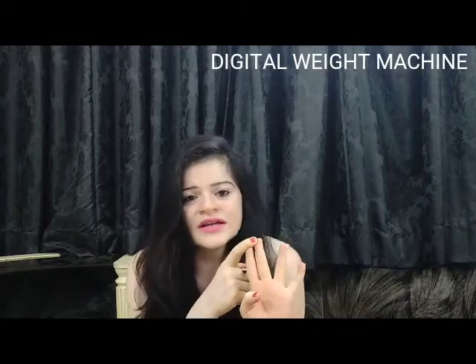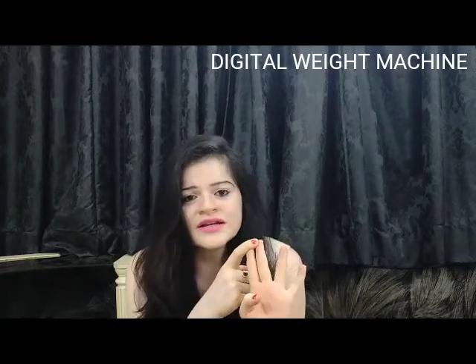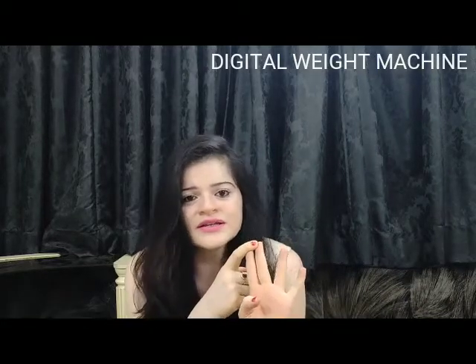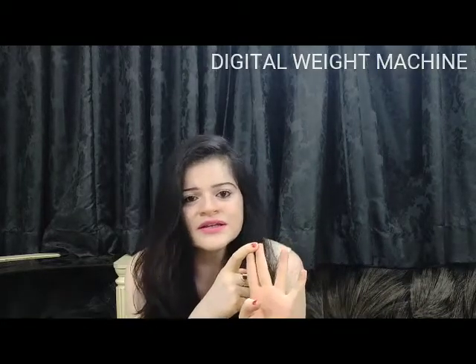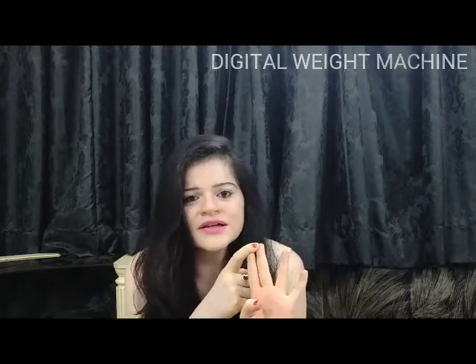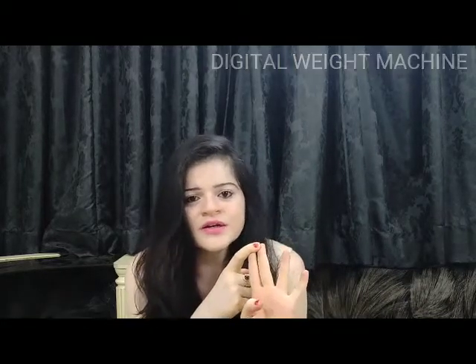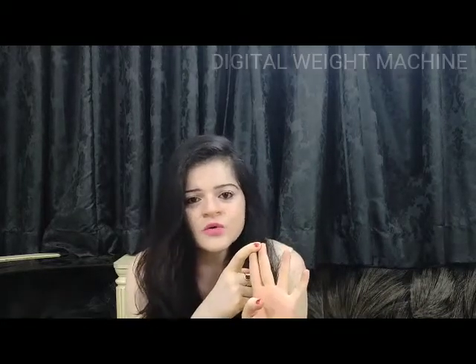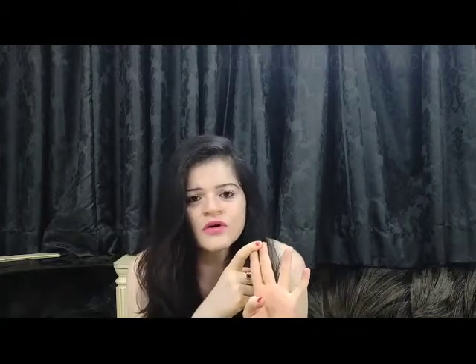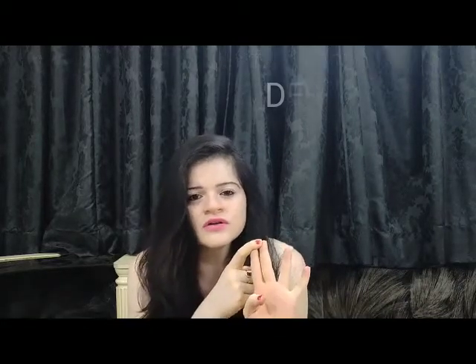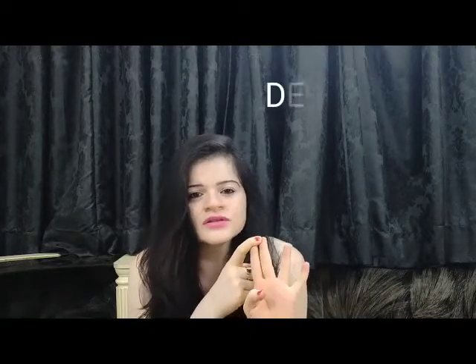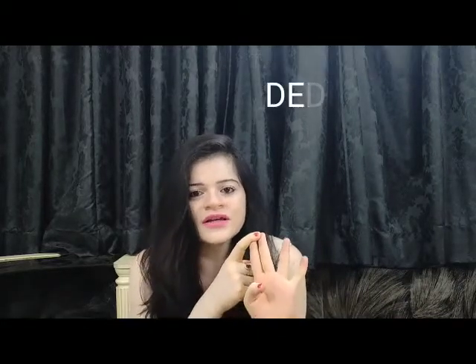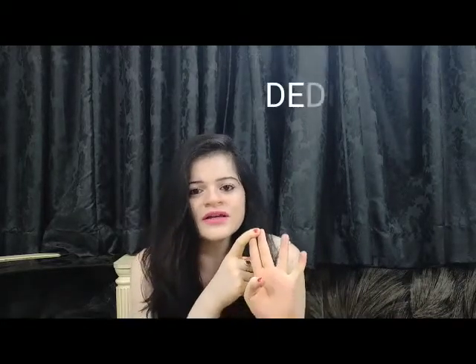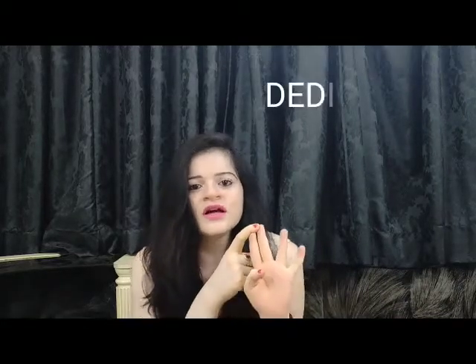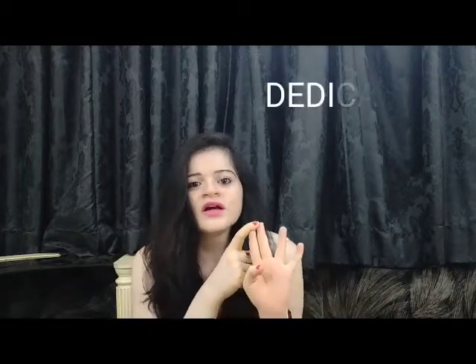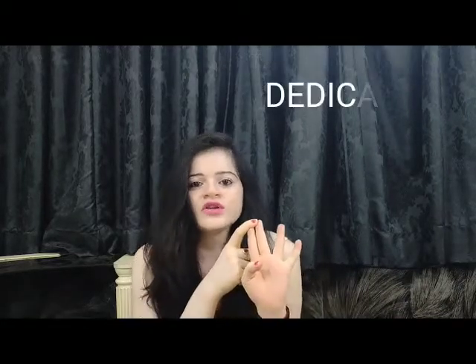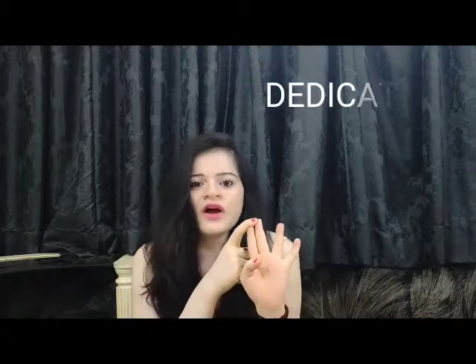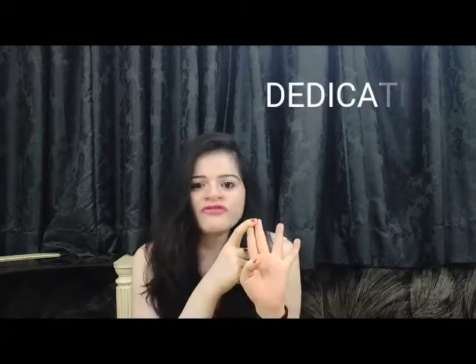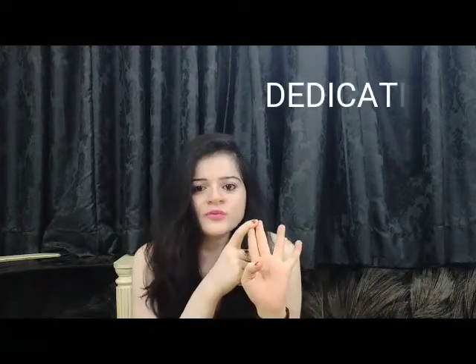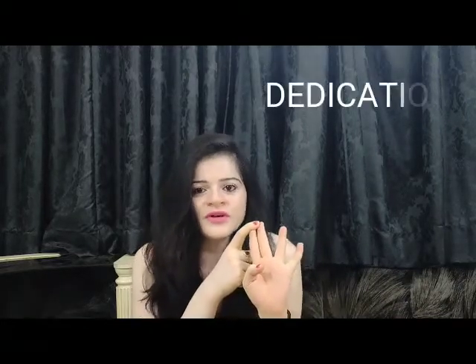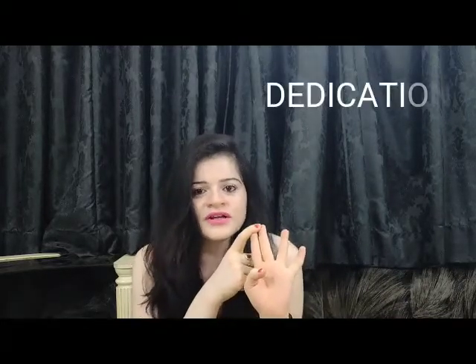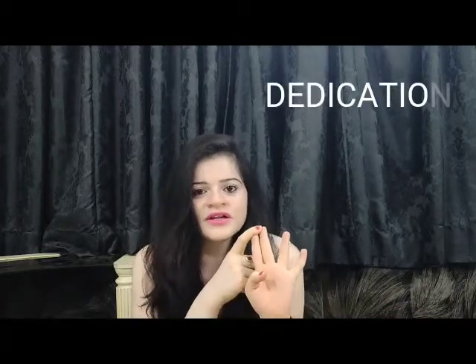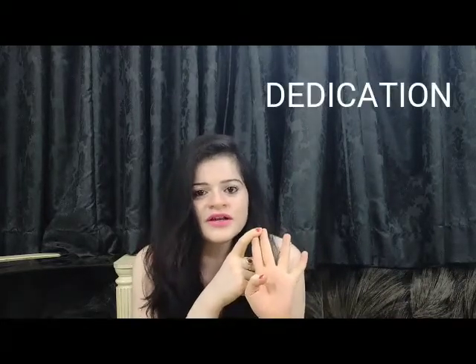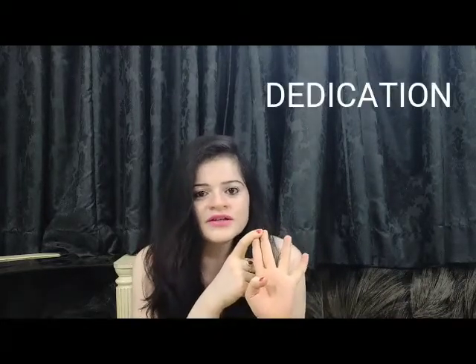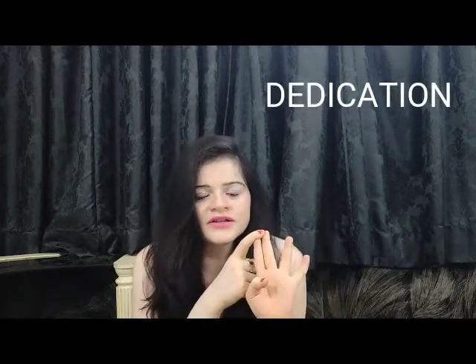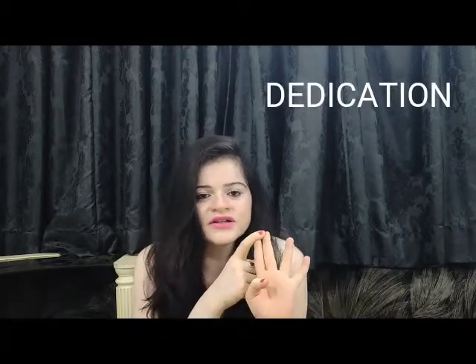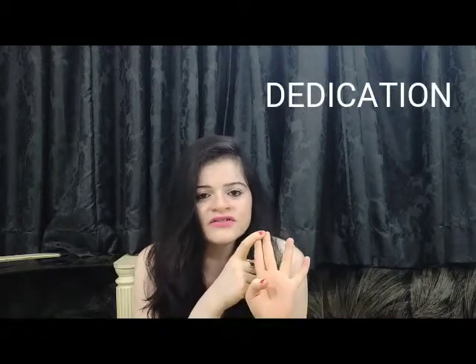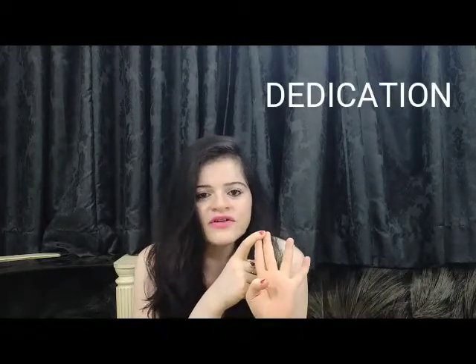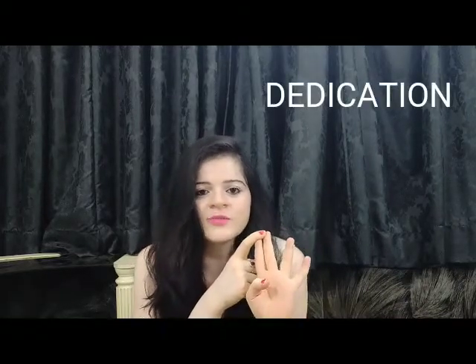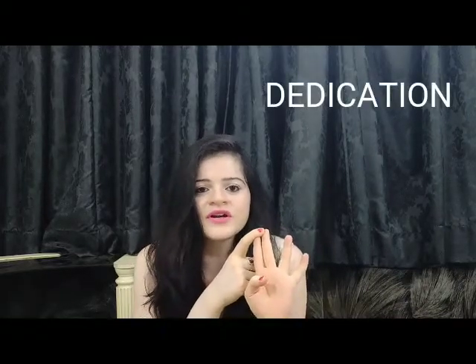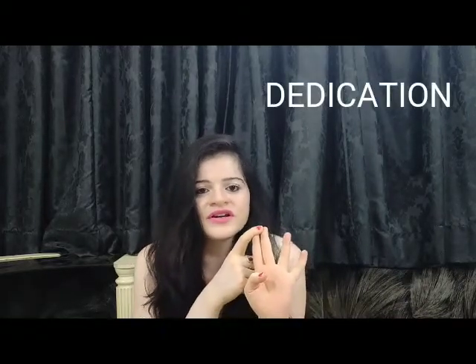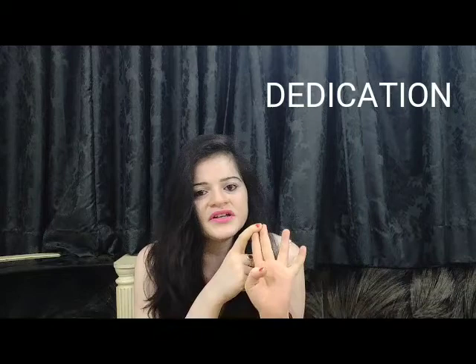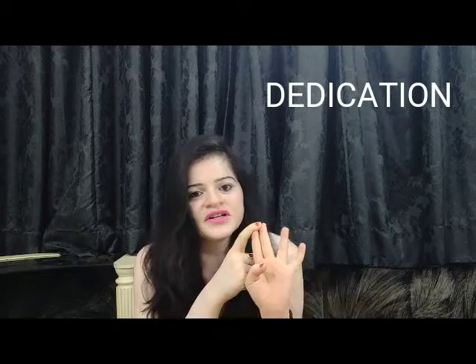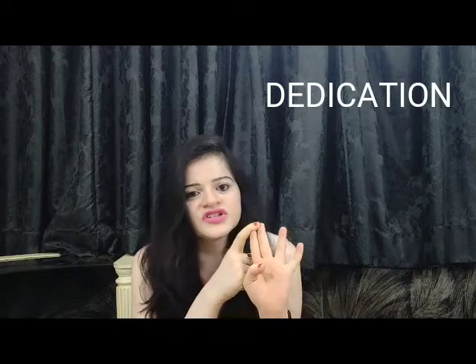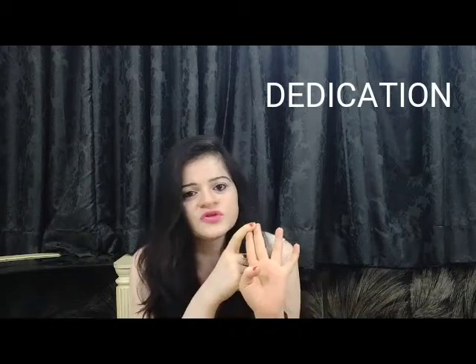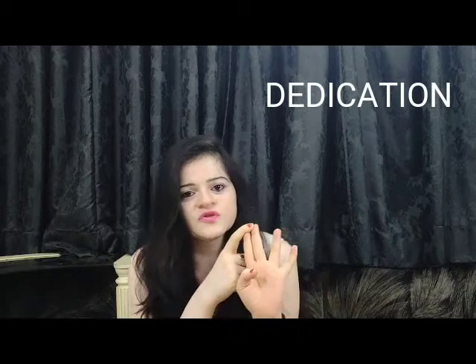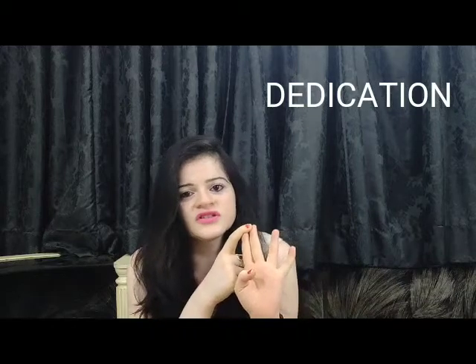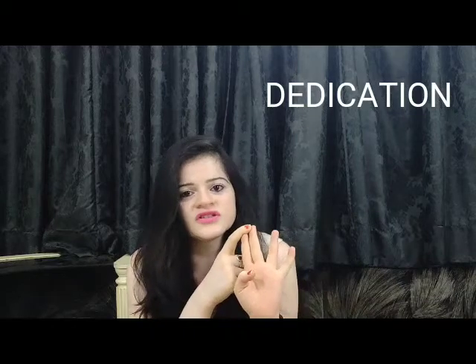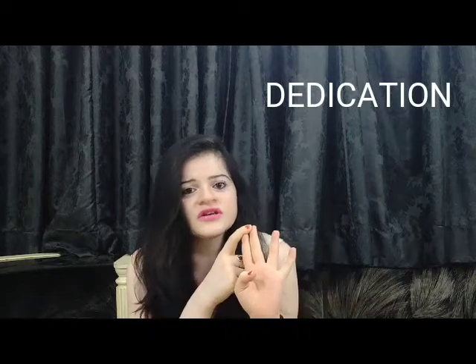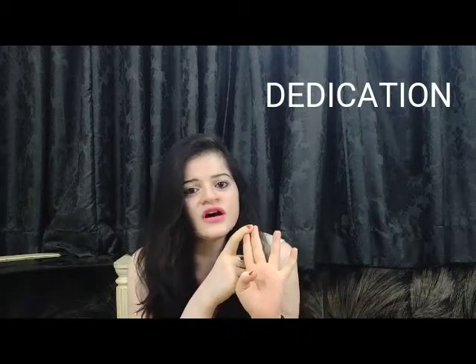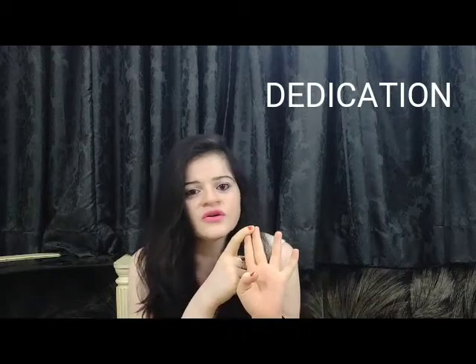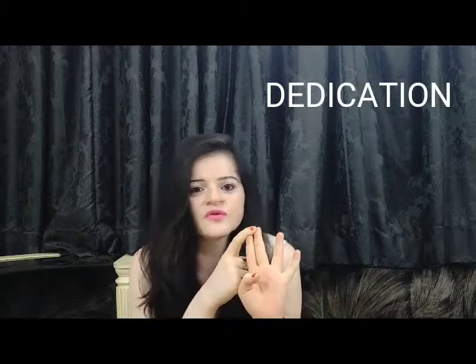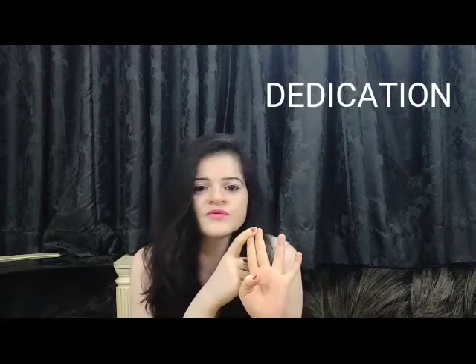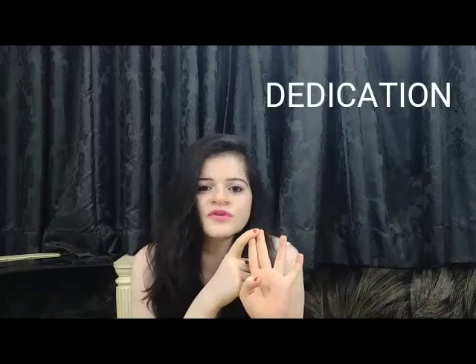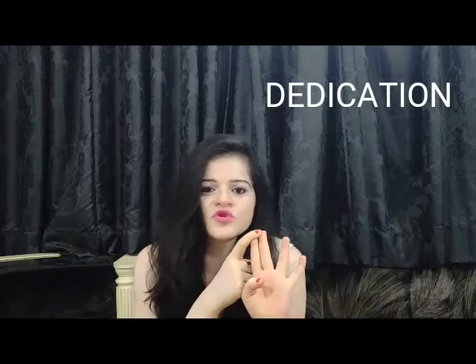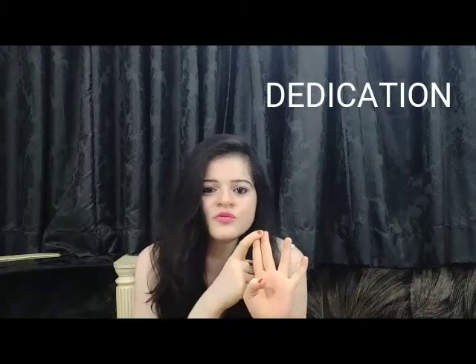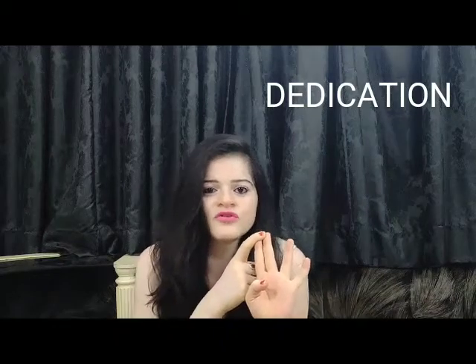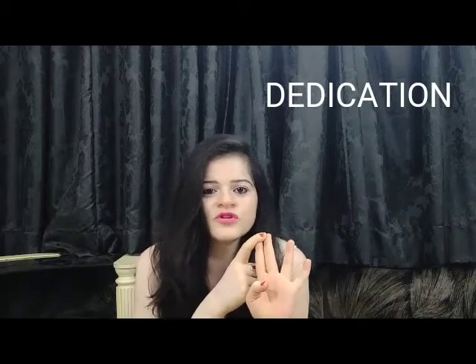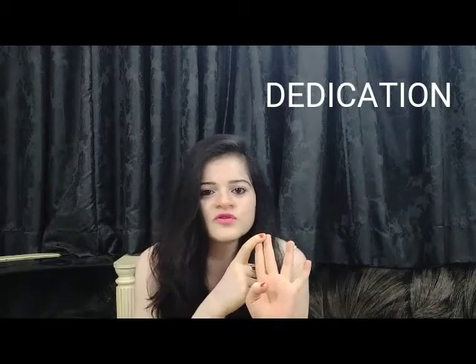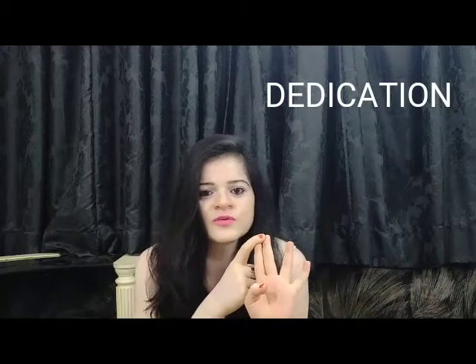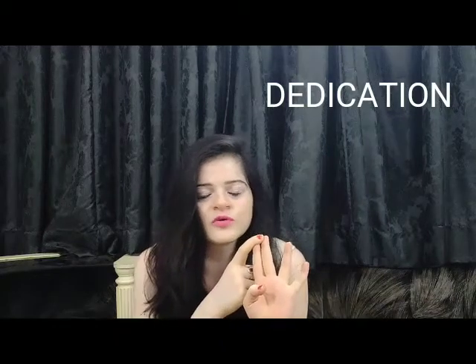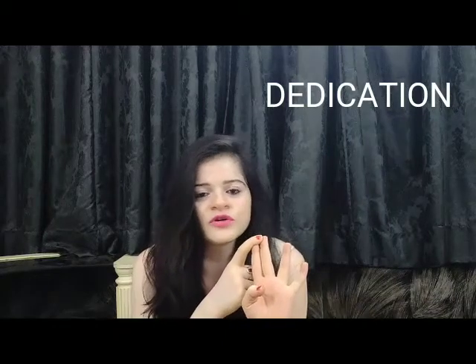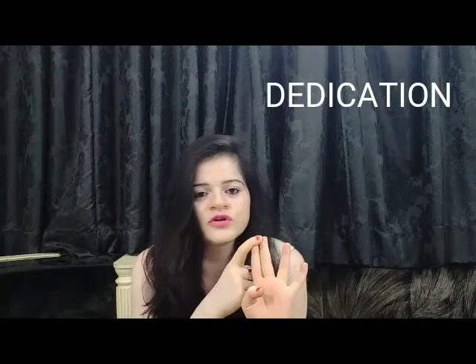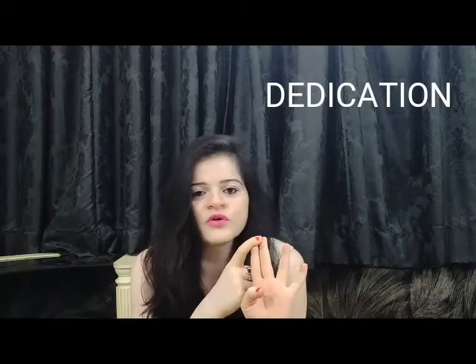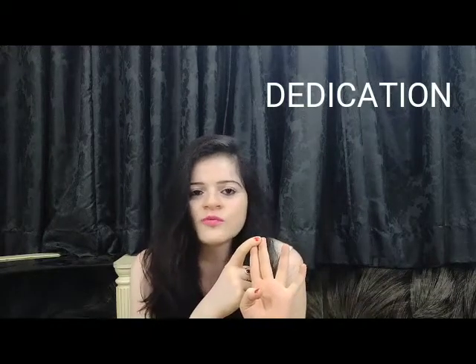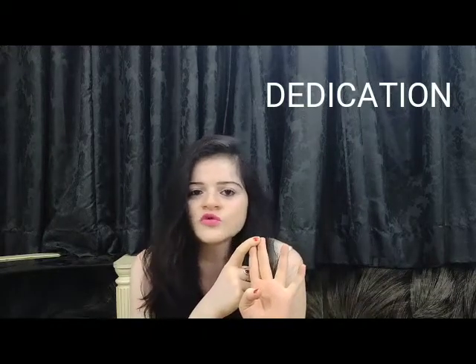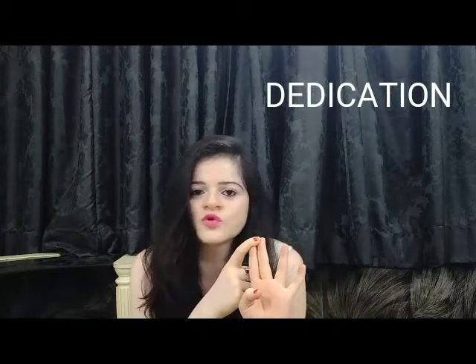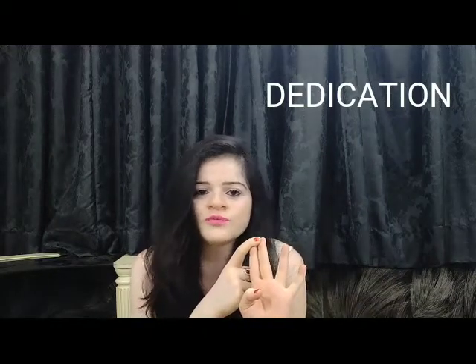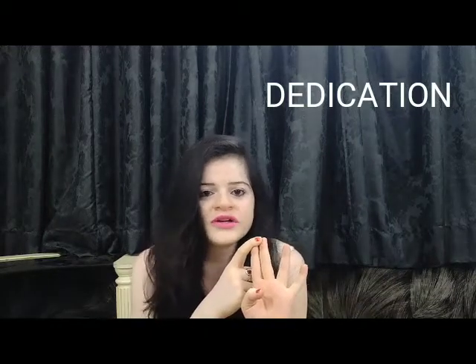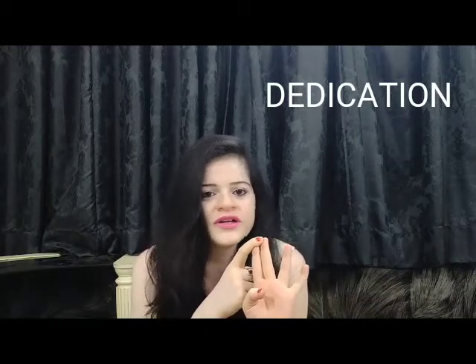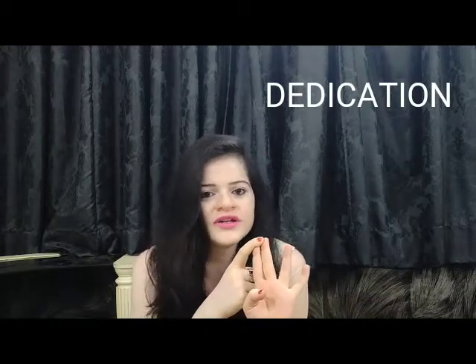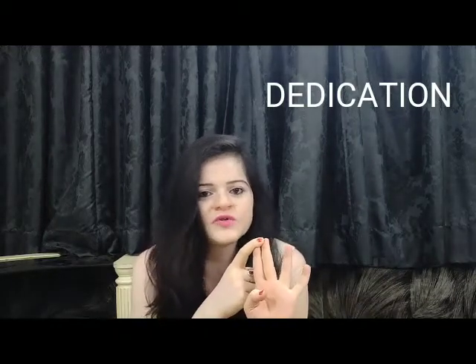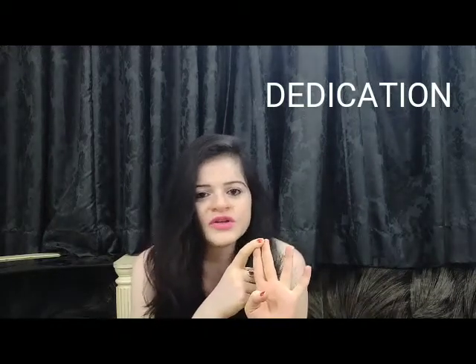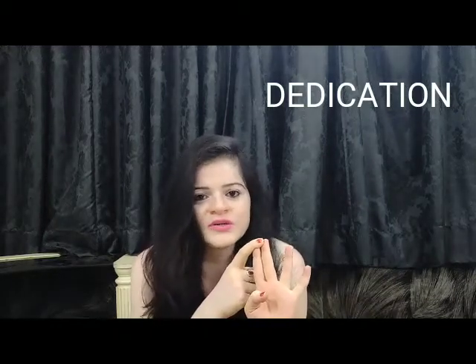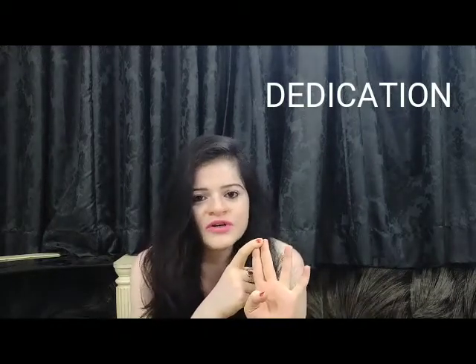The second thing was you have to be dedicated enough. You should be dedicated. Every day, whatever videos I upload, you will include them in your daily routine.